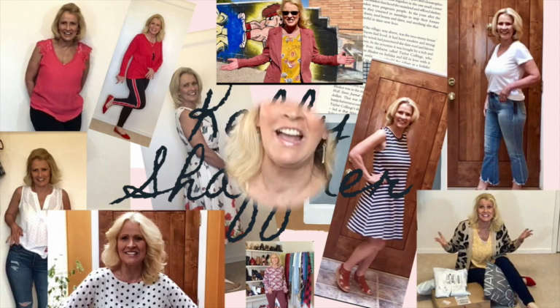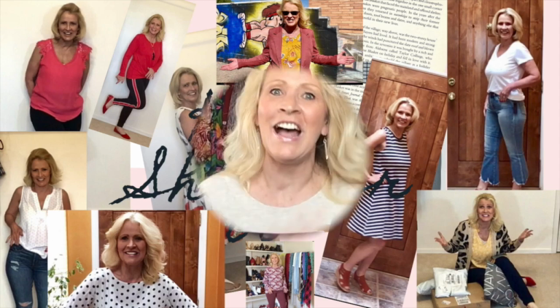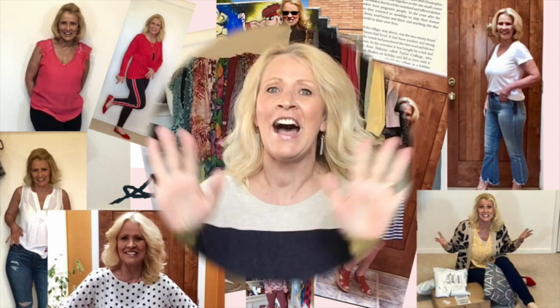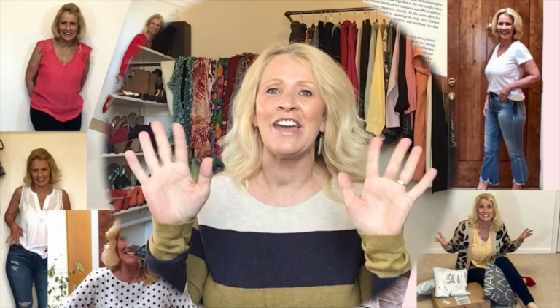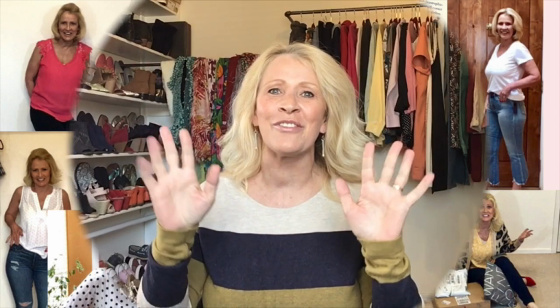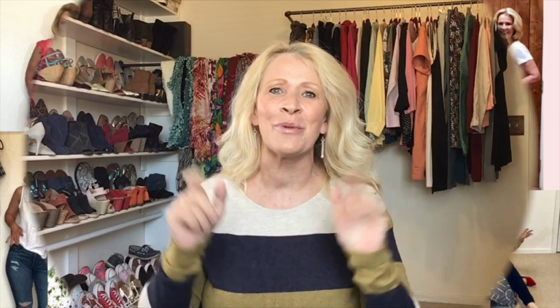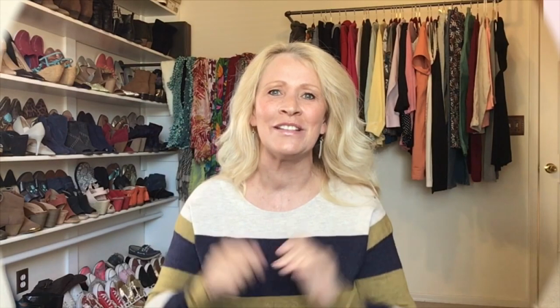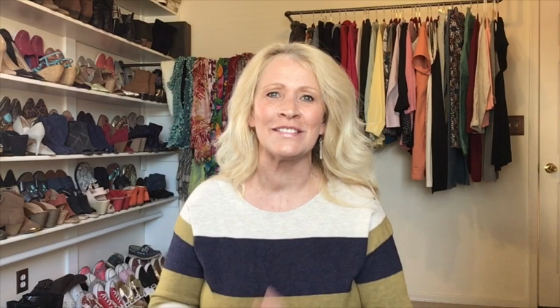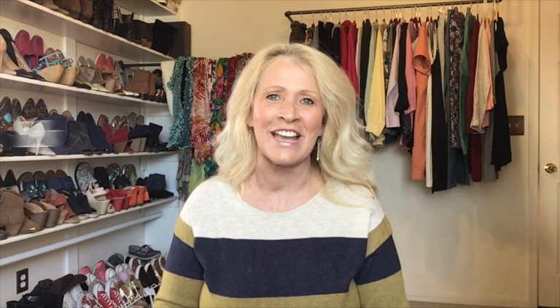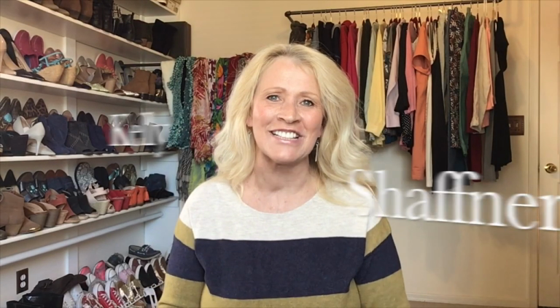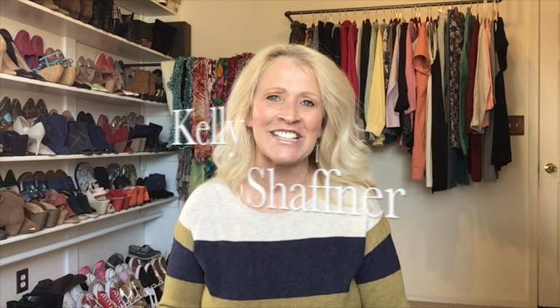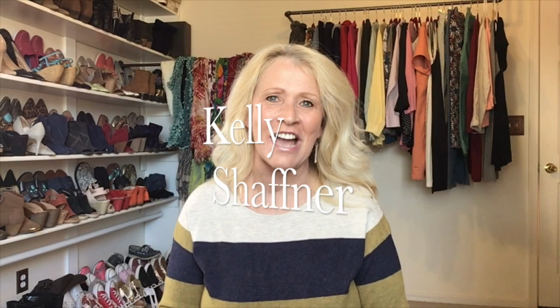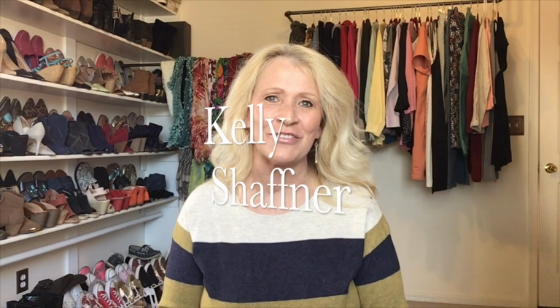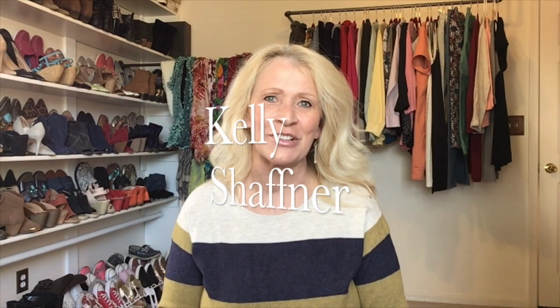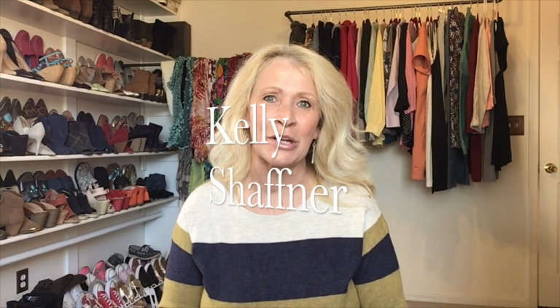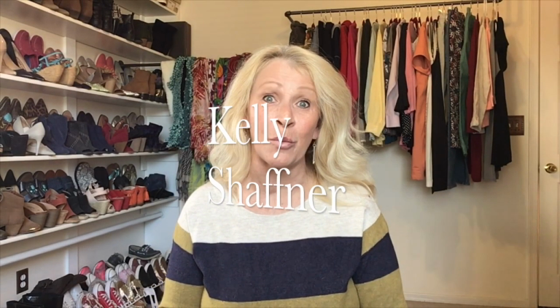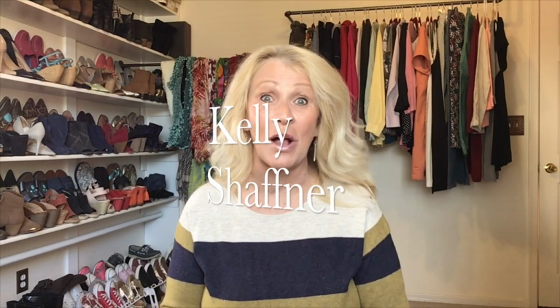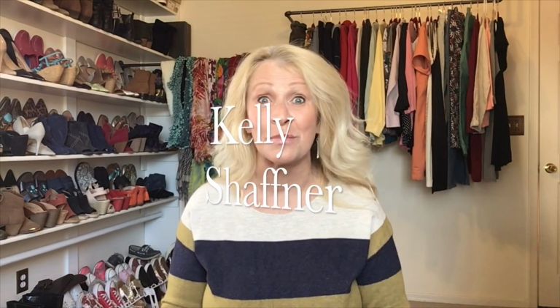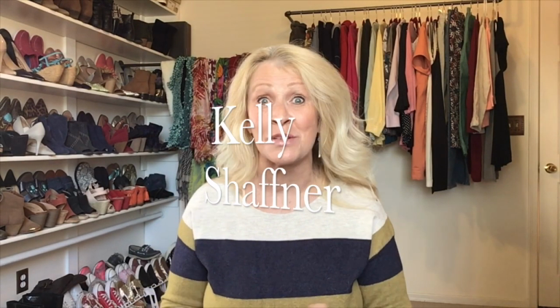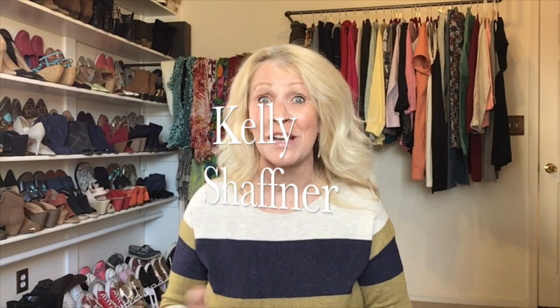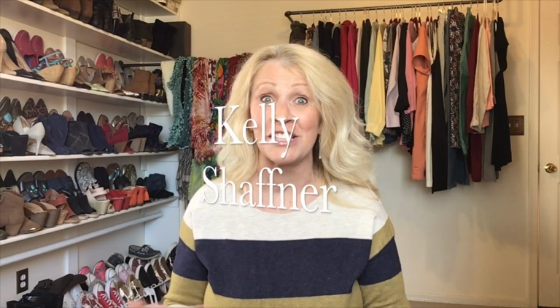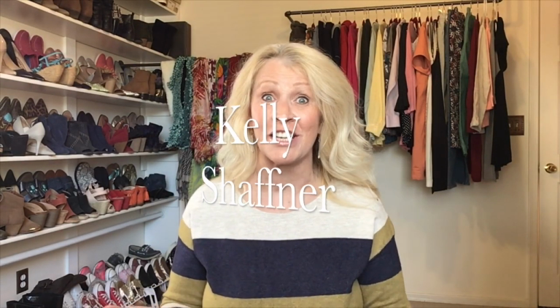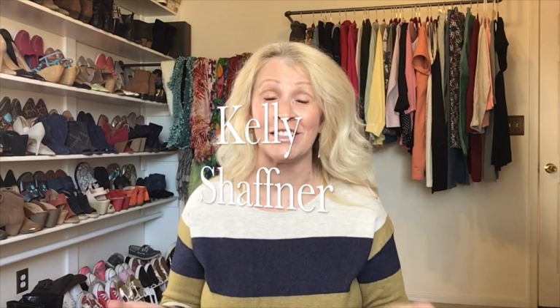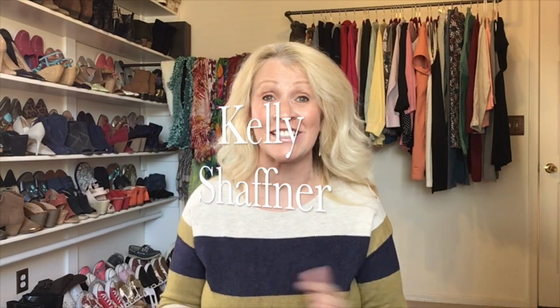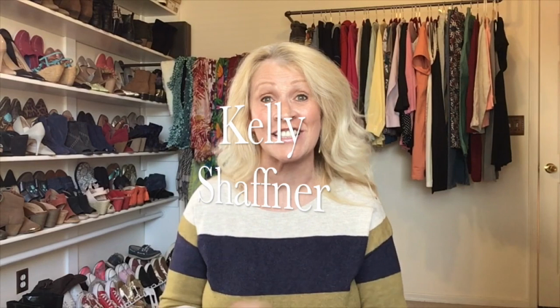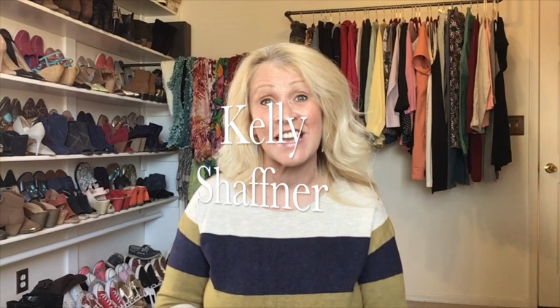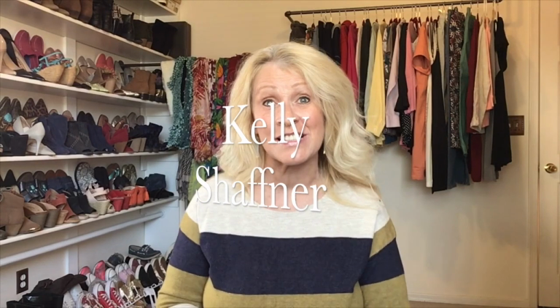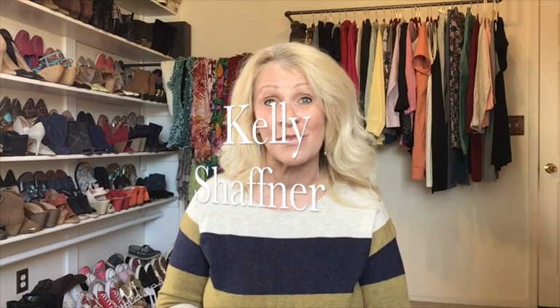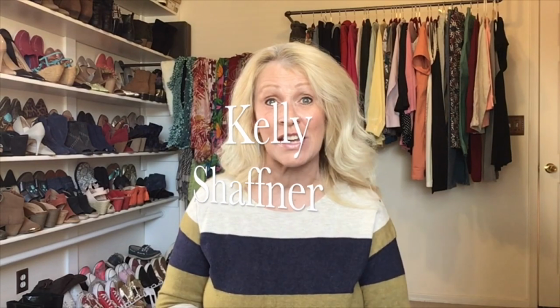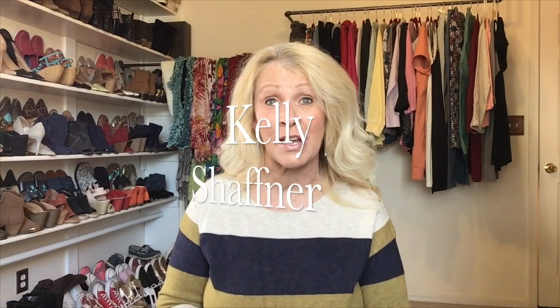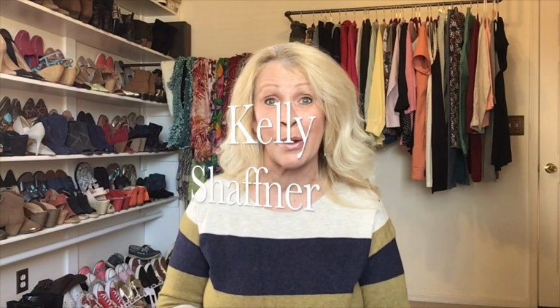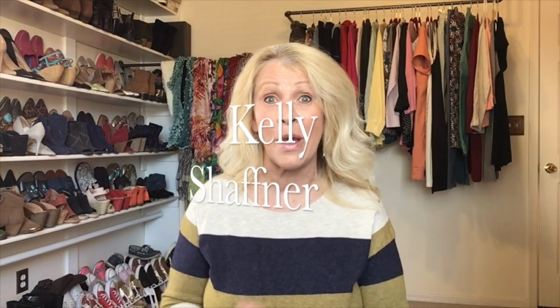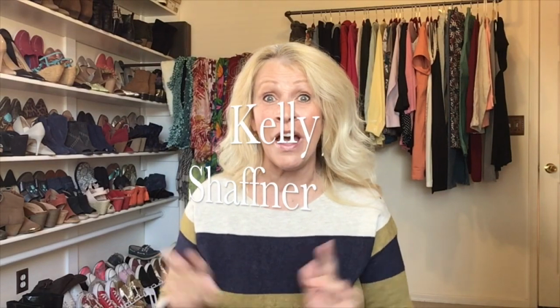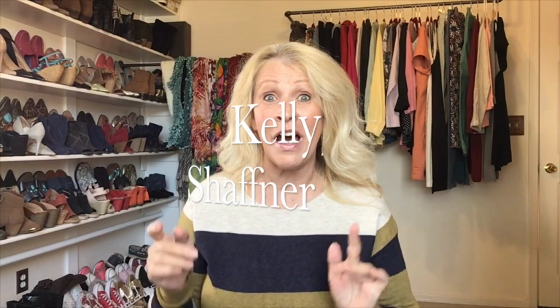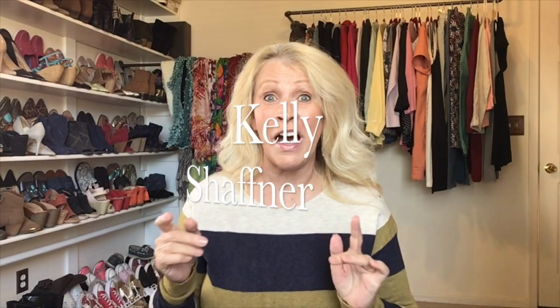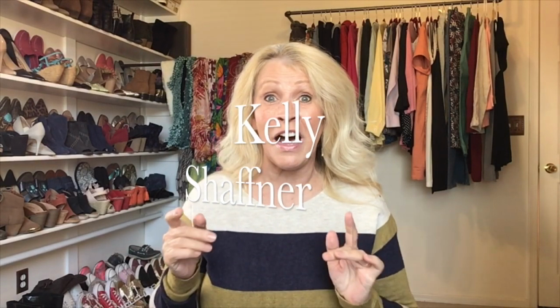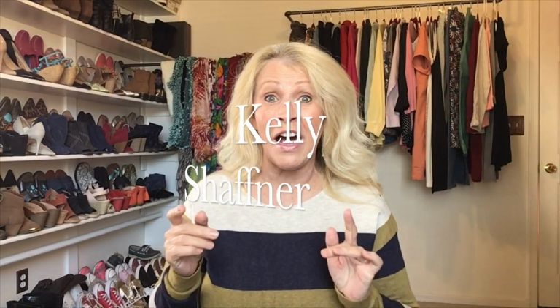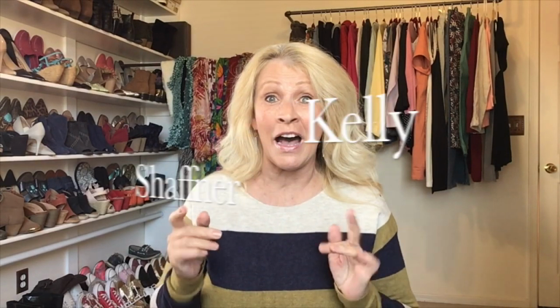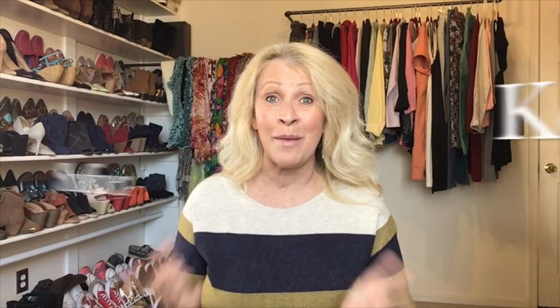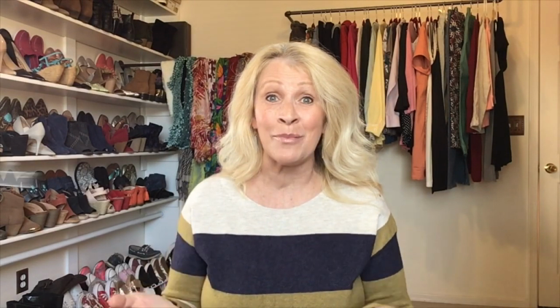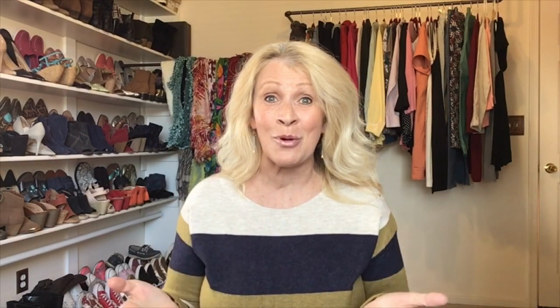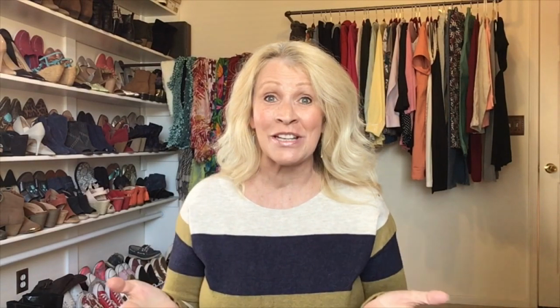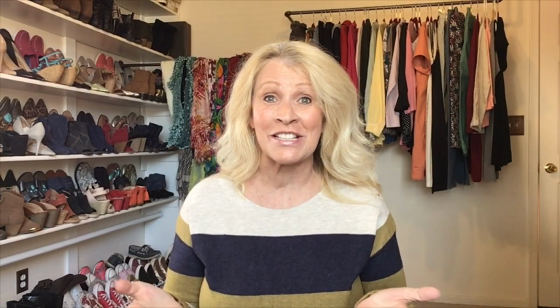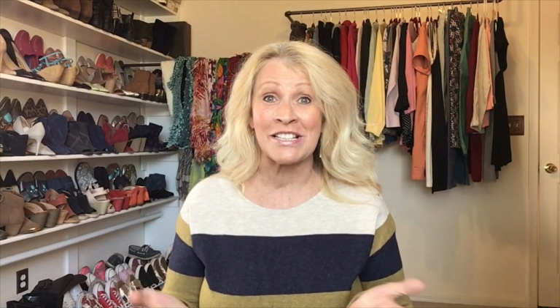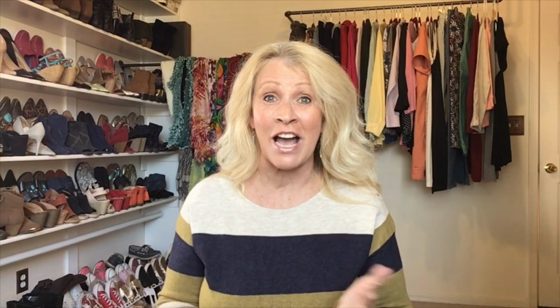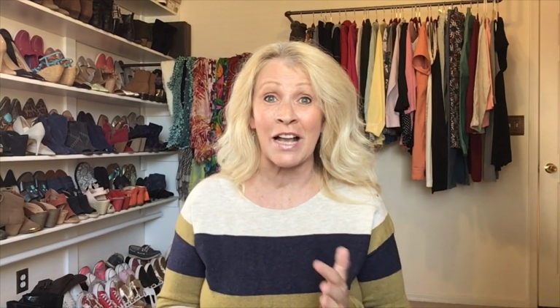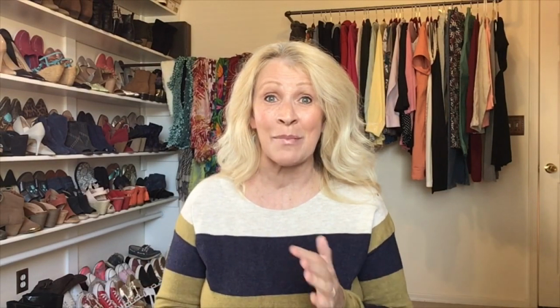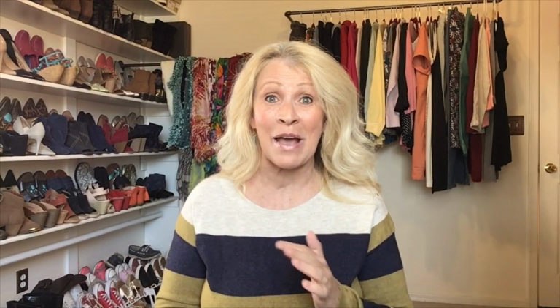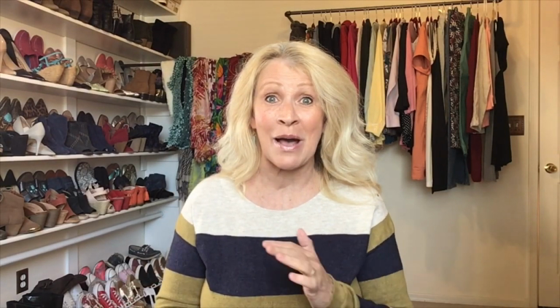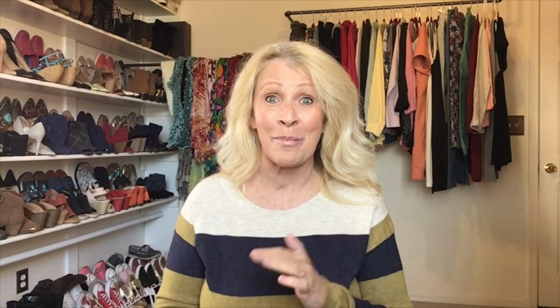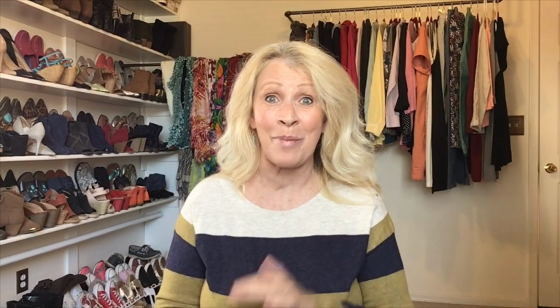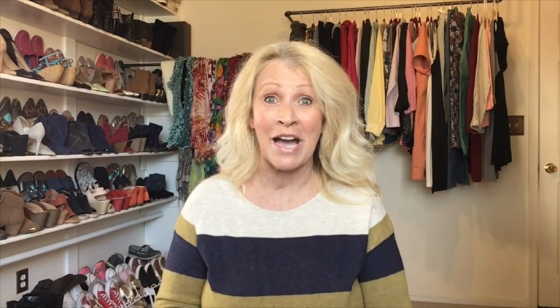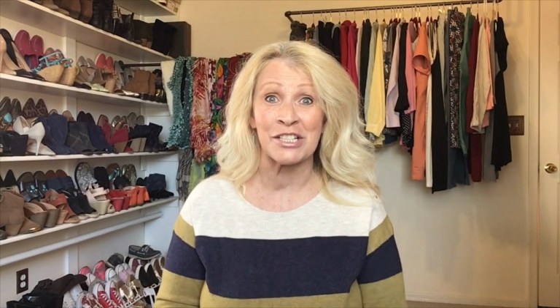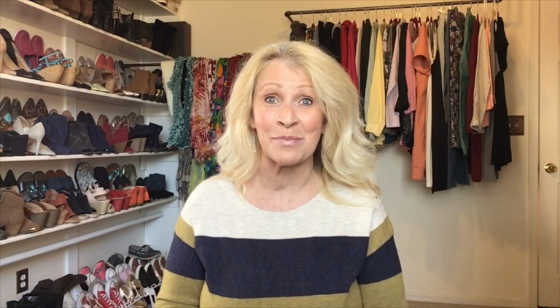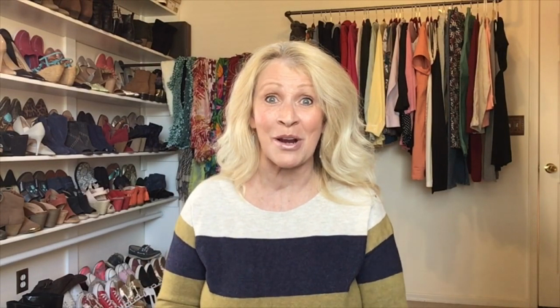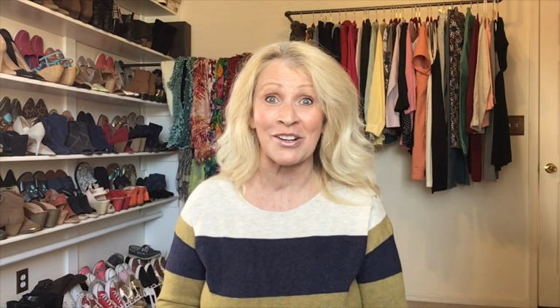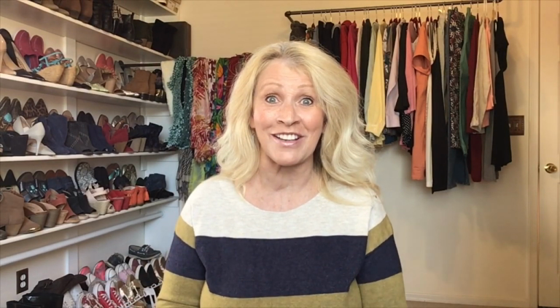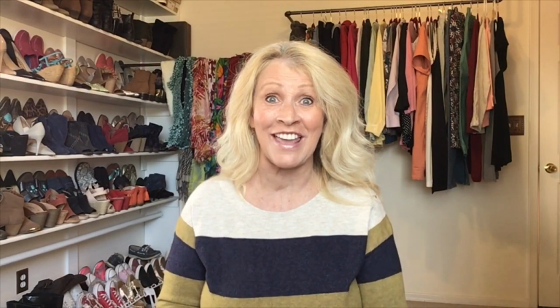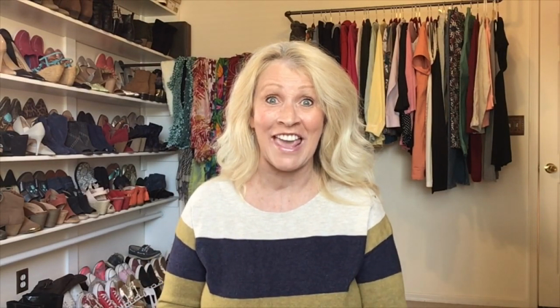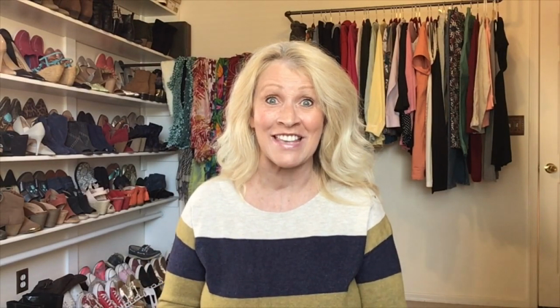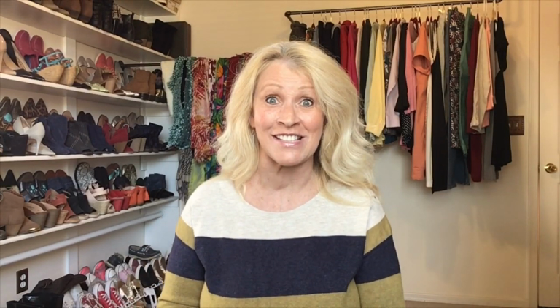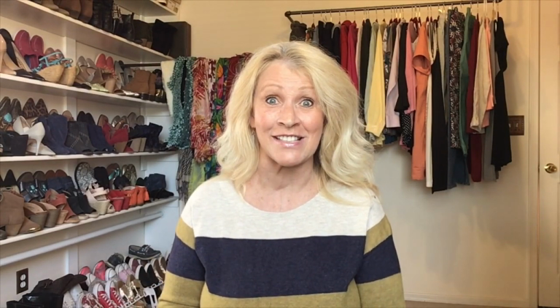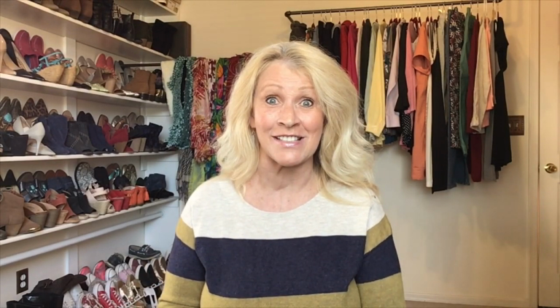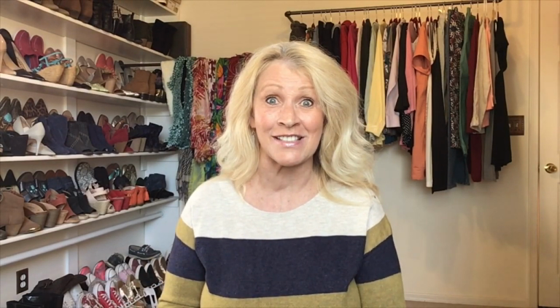Hi everyone, Kelly Schaffner here. Welcome to my channel. In today's video, I'm going to talk about Poshmark Cases.